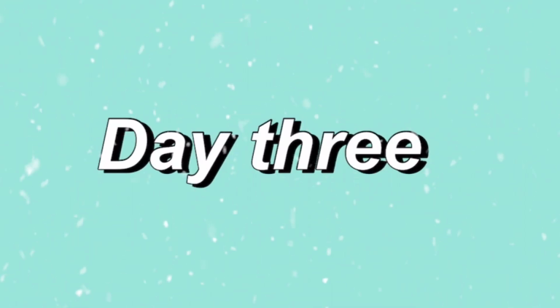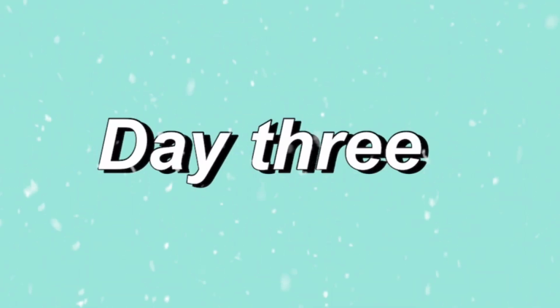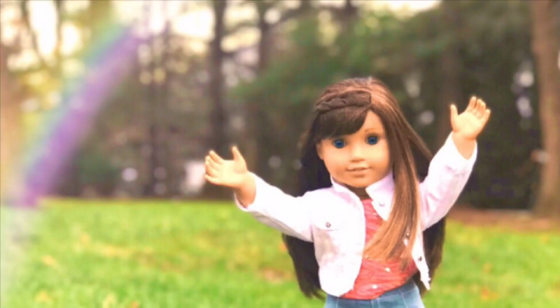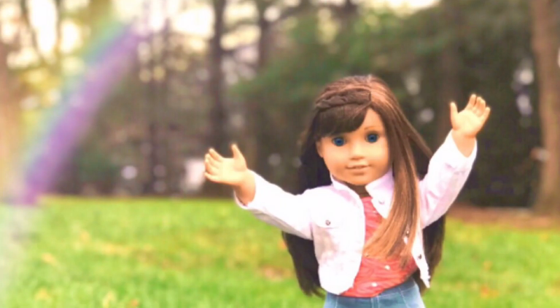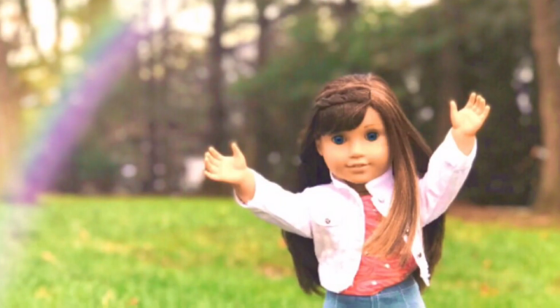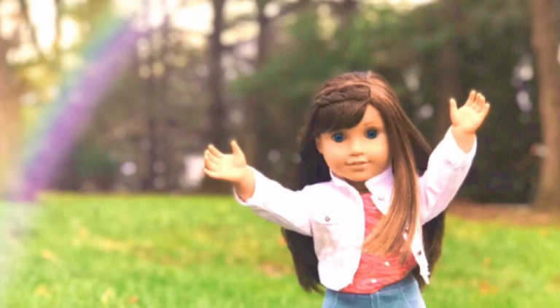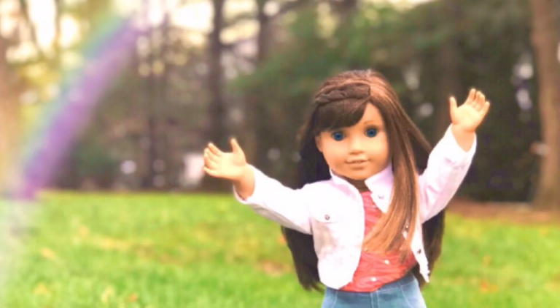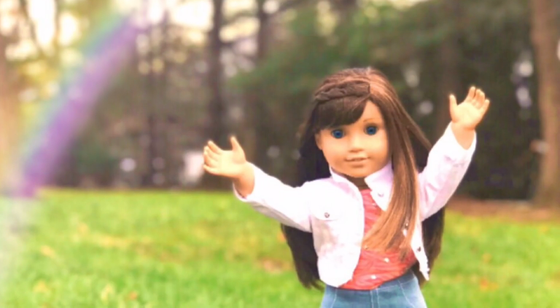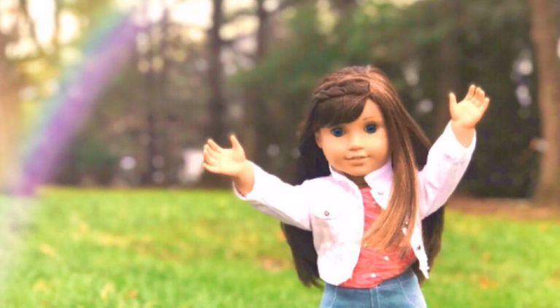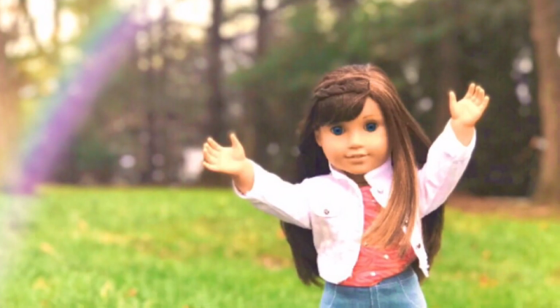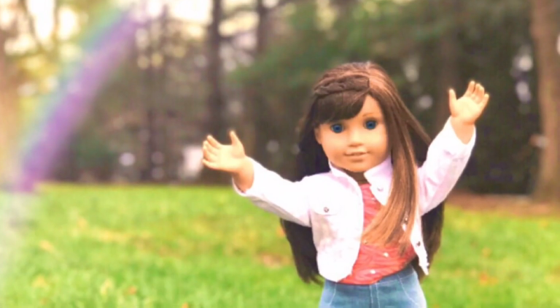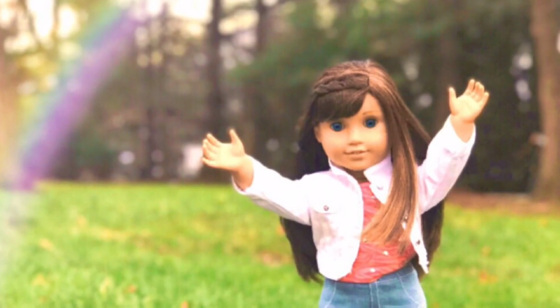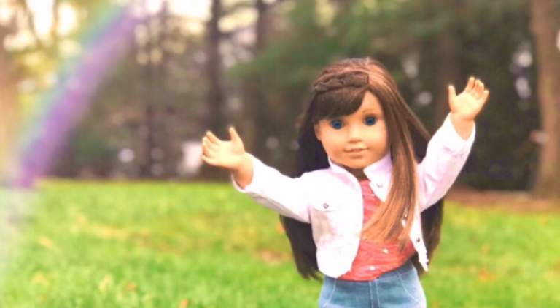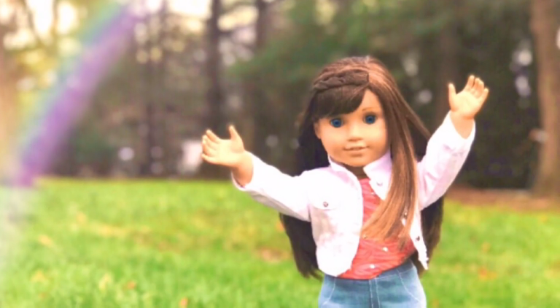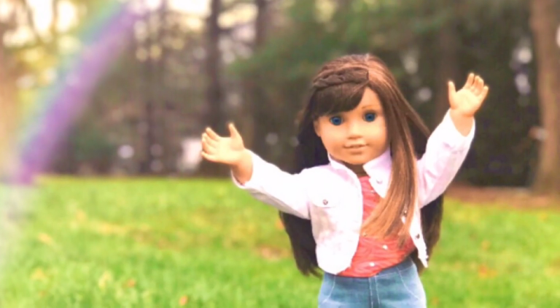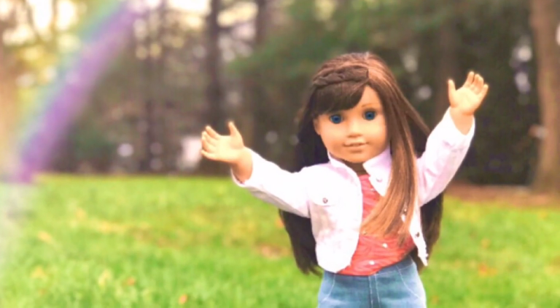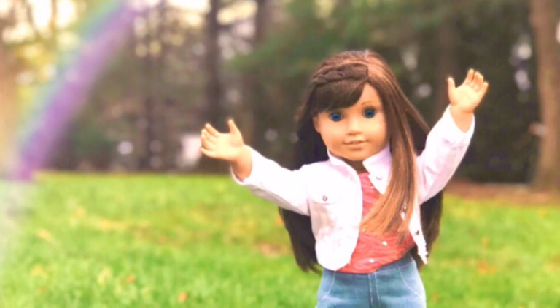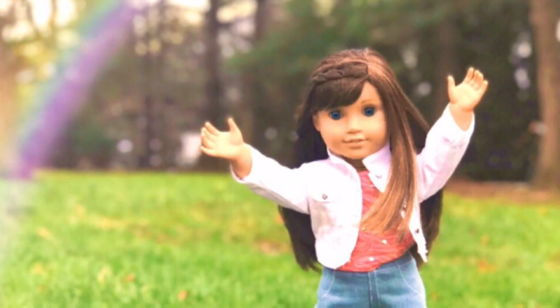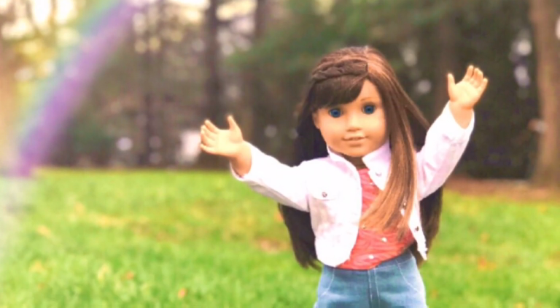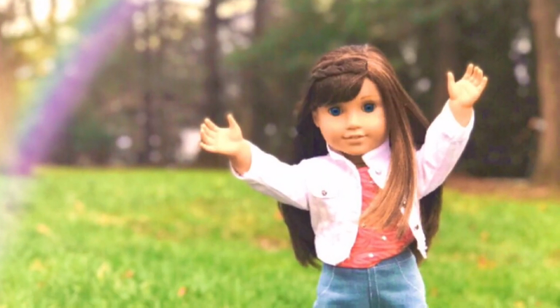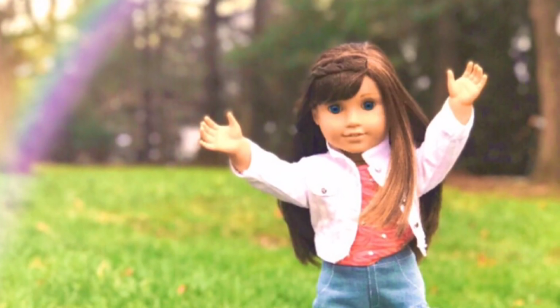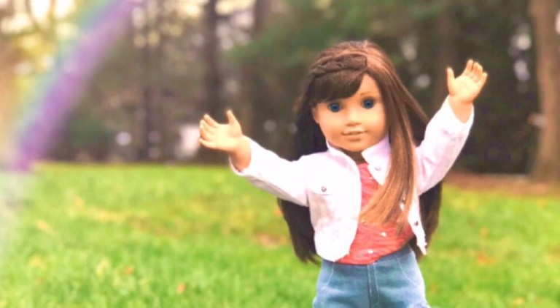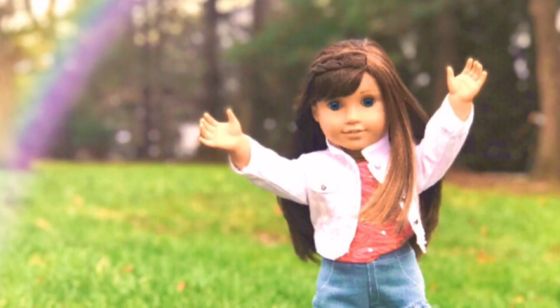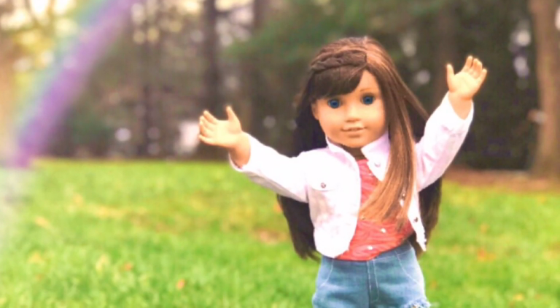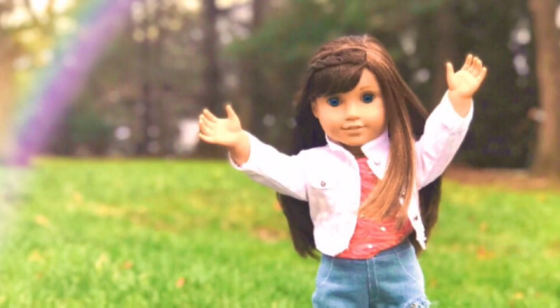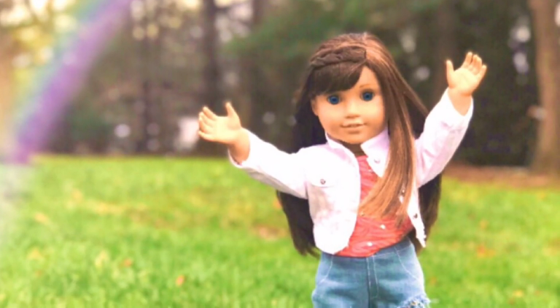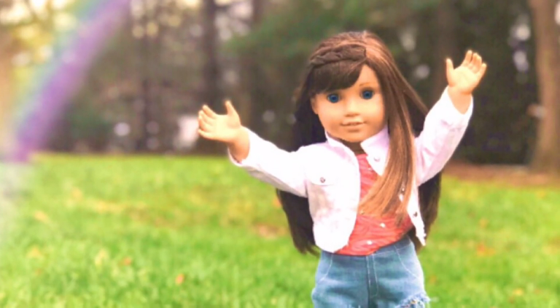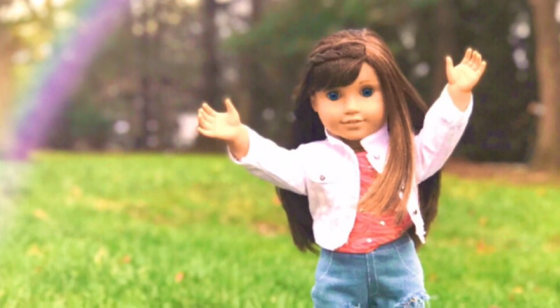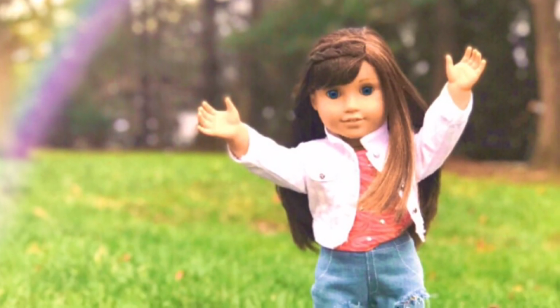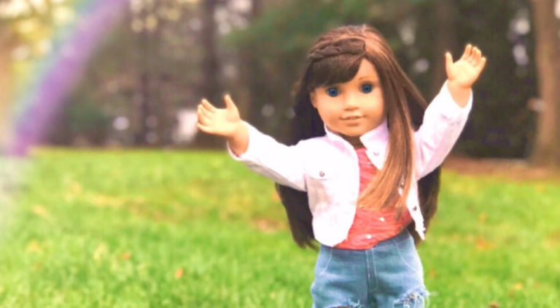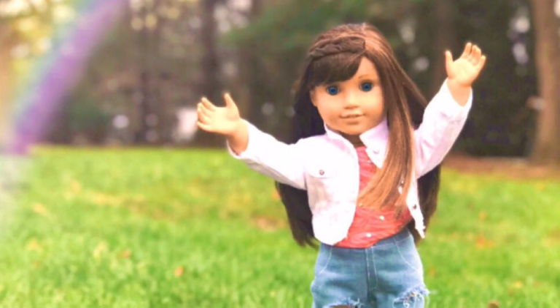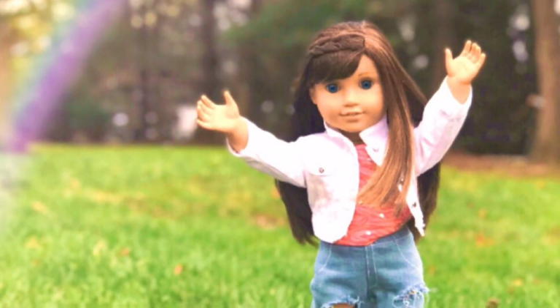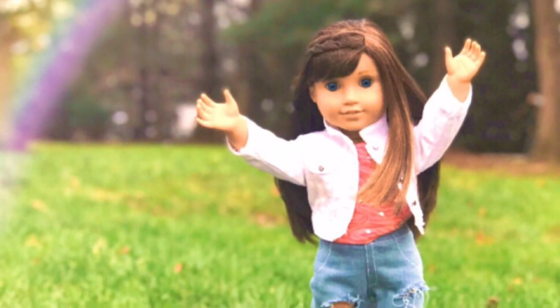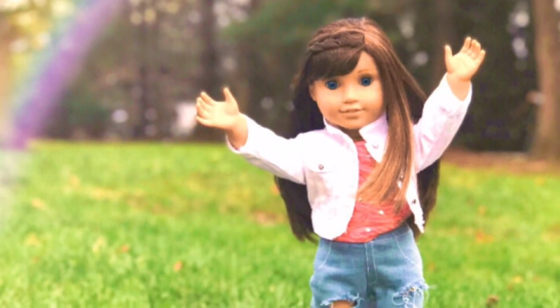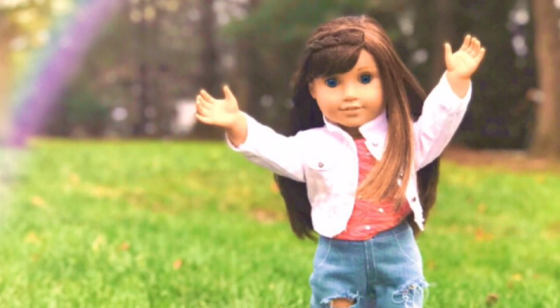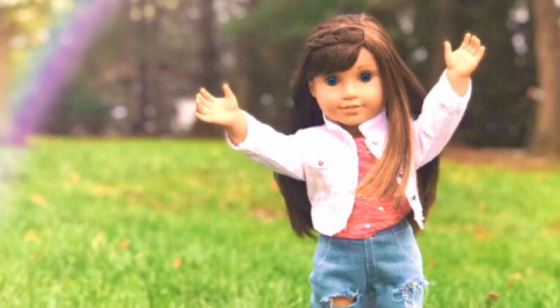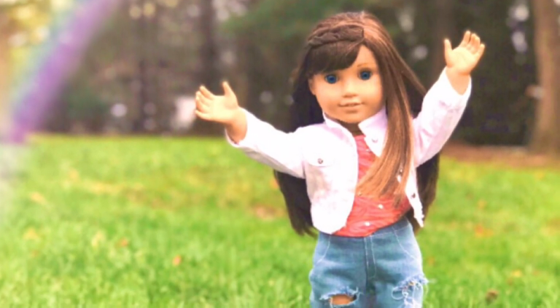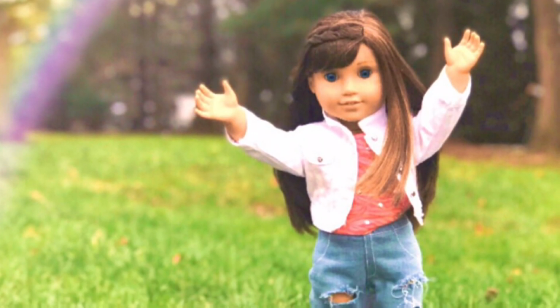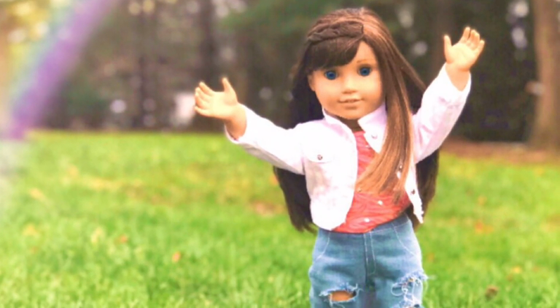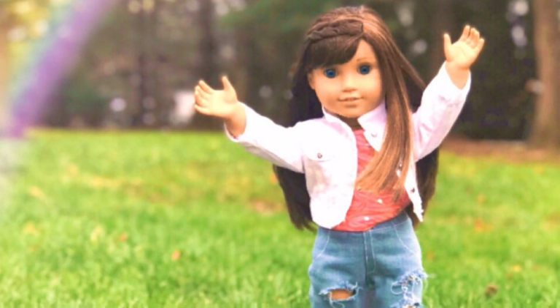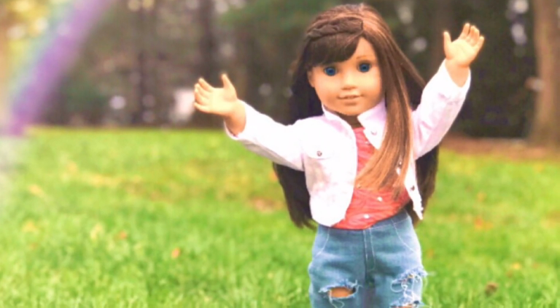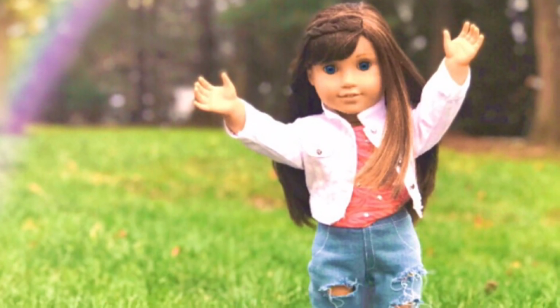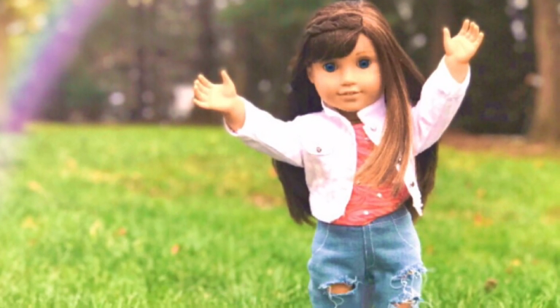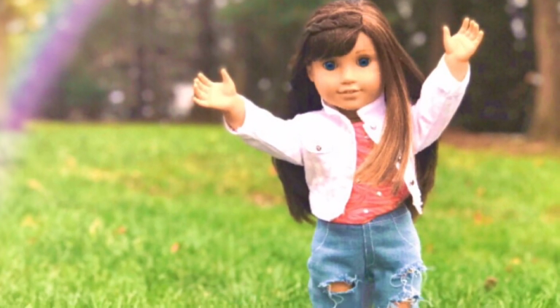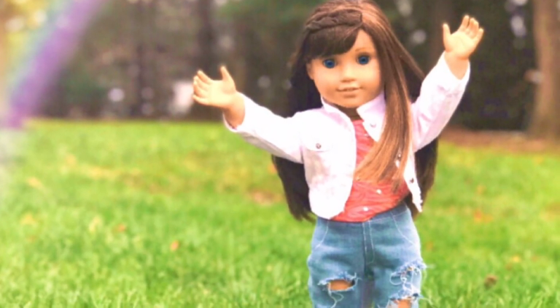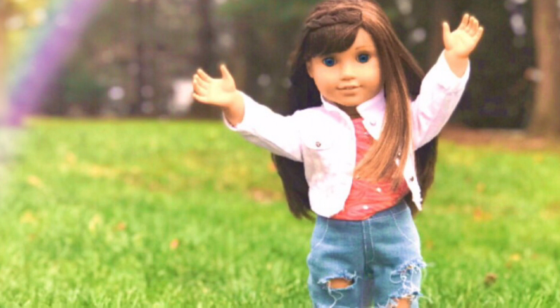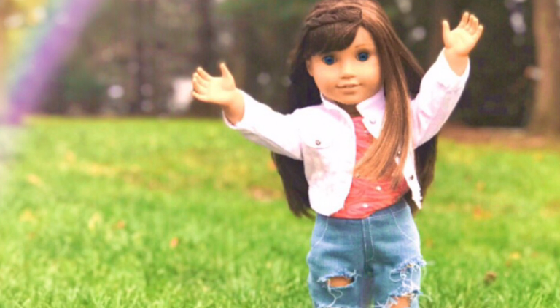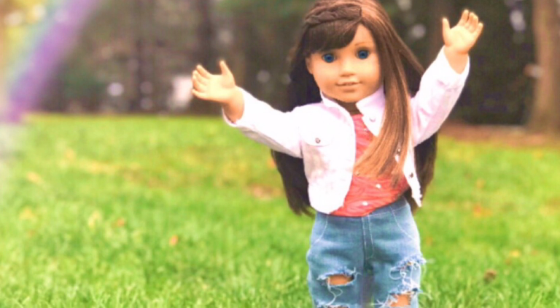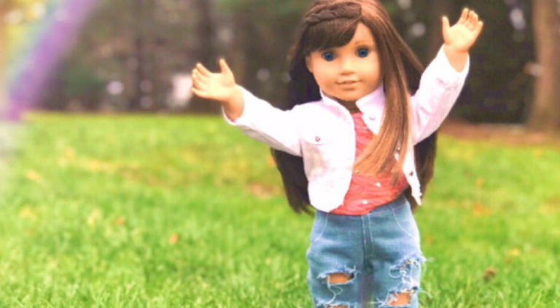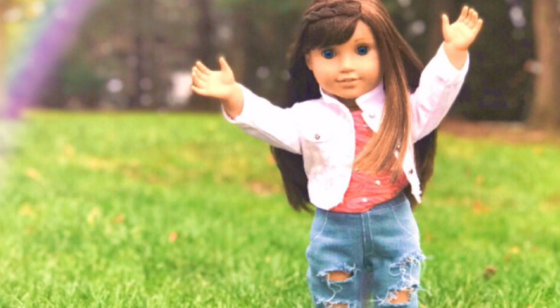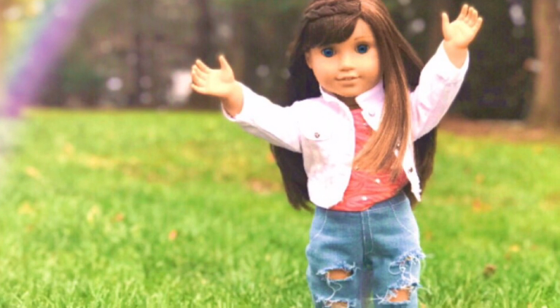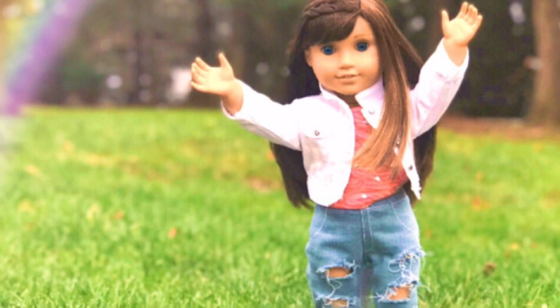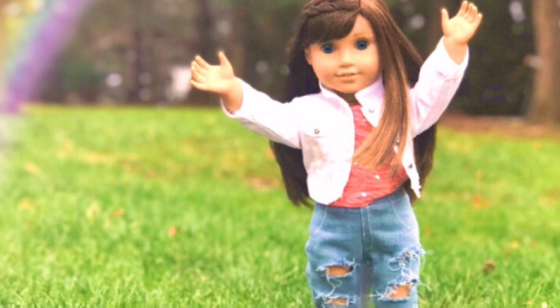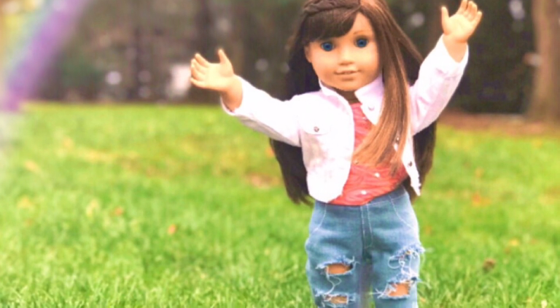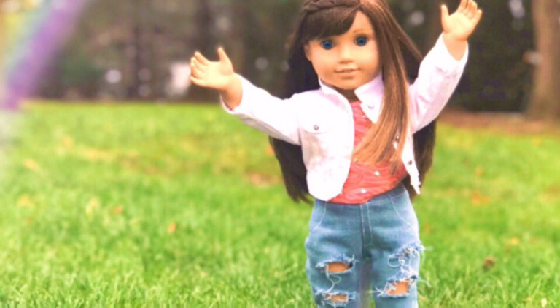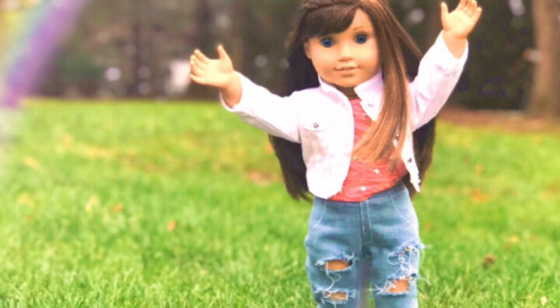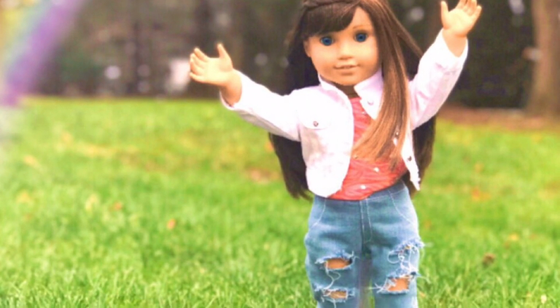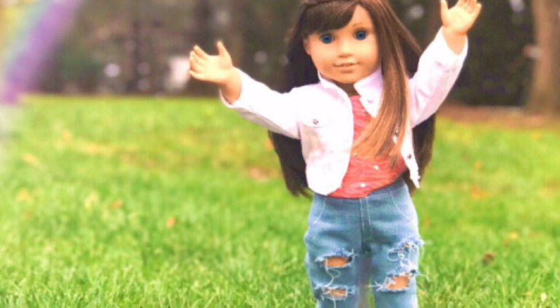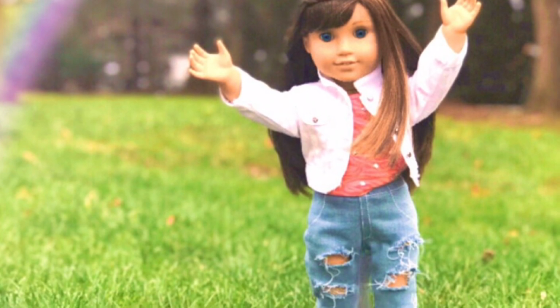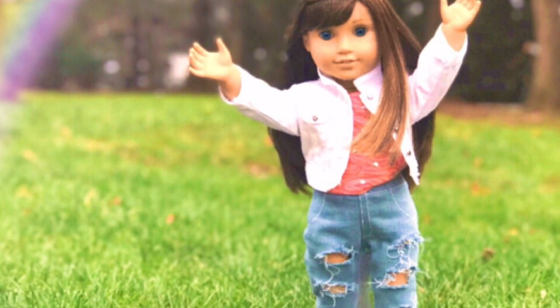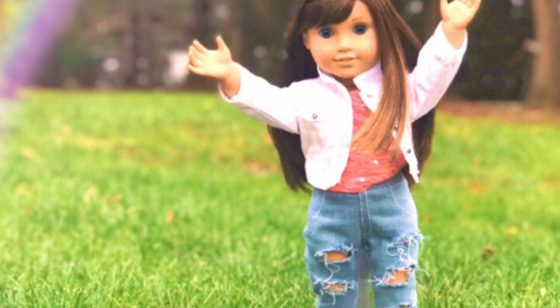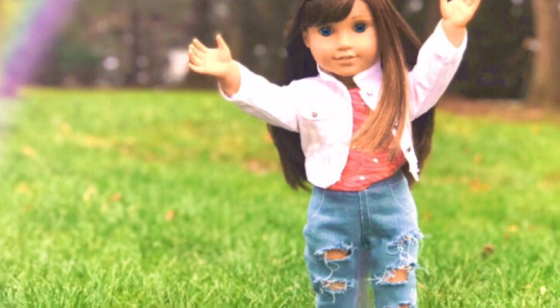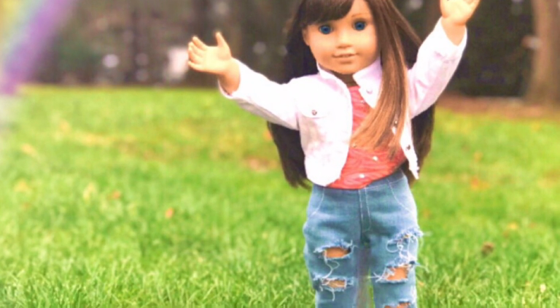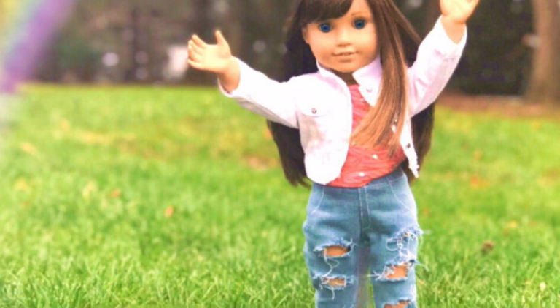Hi guys, it's me Sophie, and today I'm going to be doing outside photography tips for day three of 12 Days of Dramas.